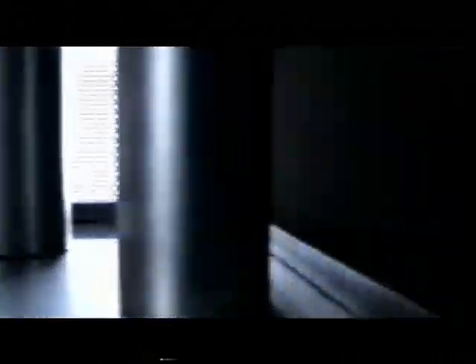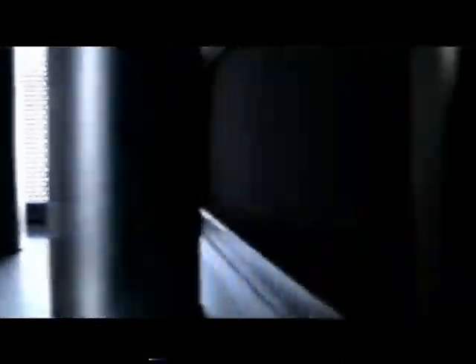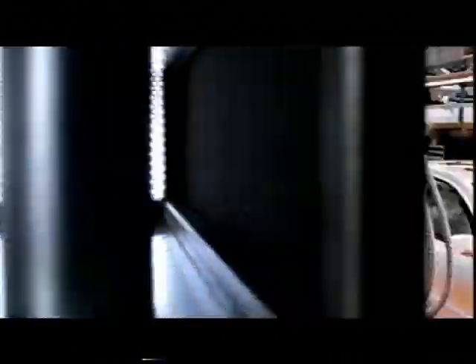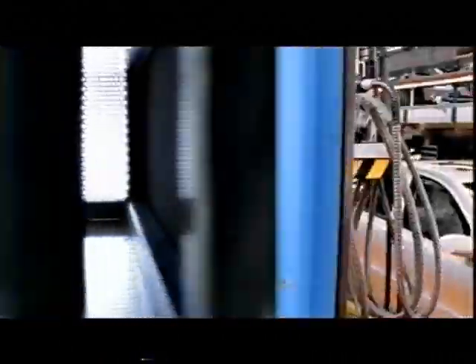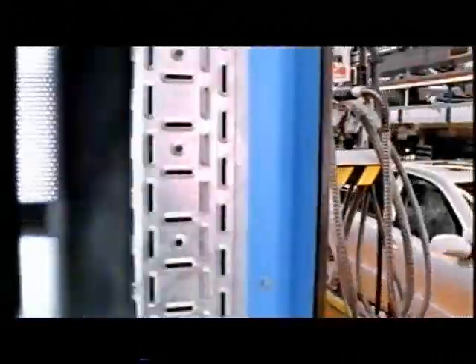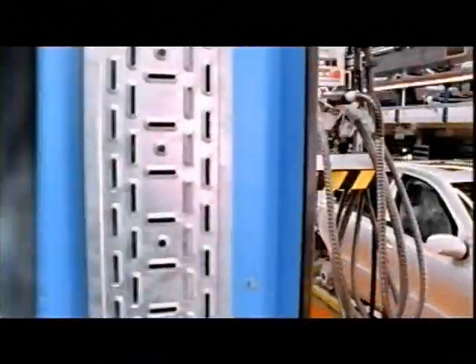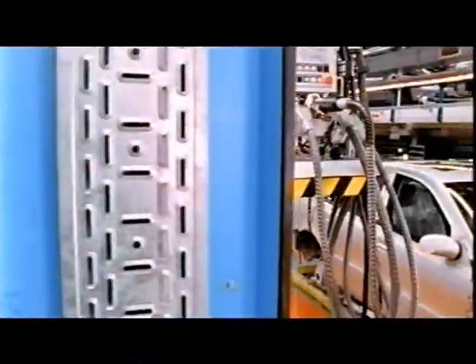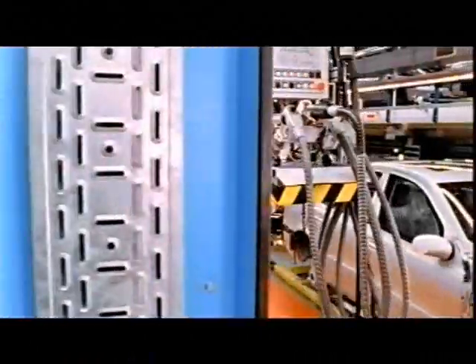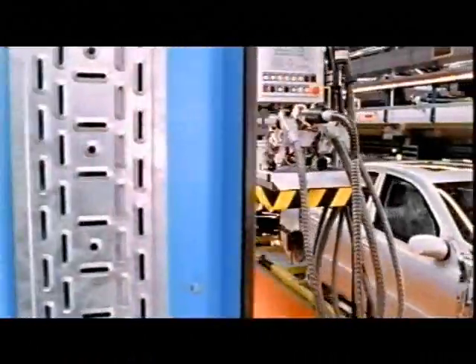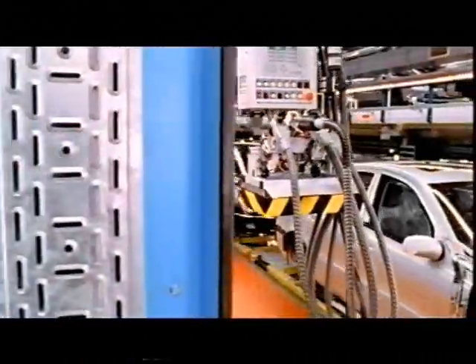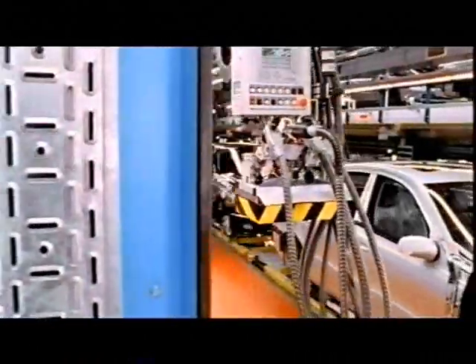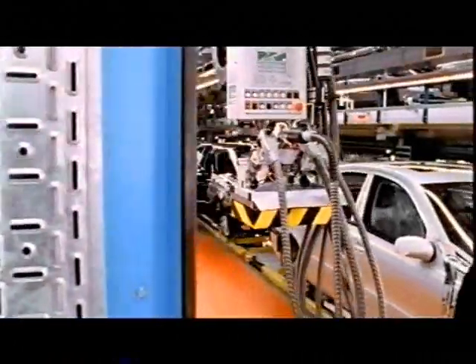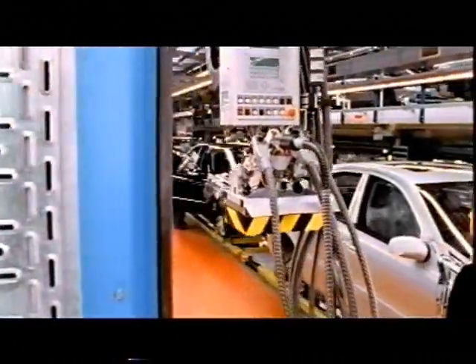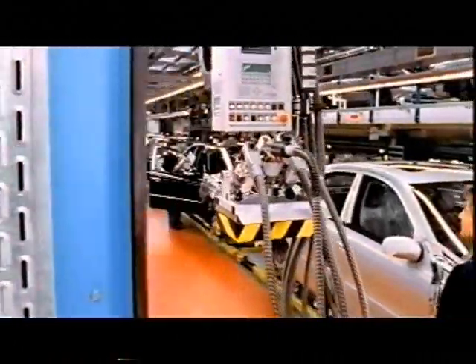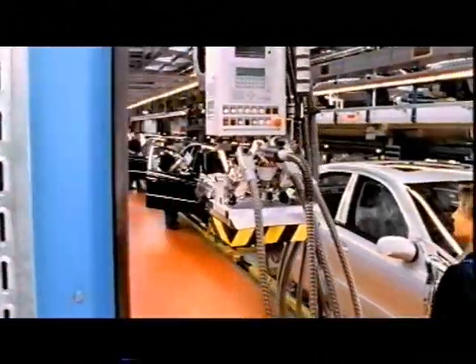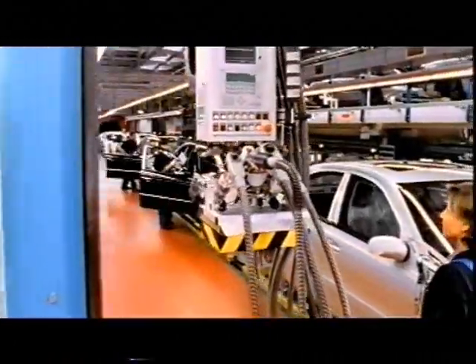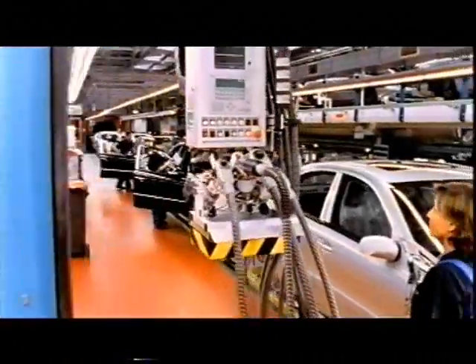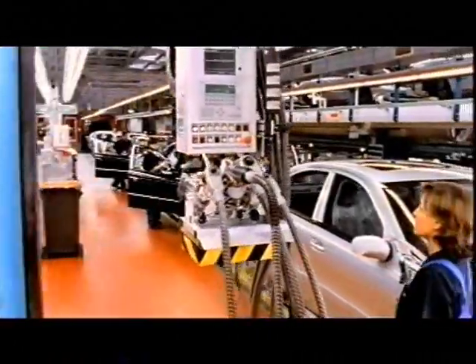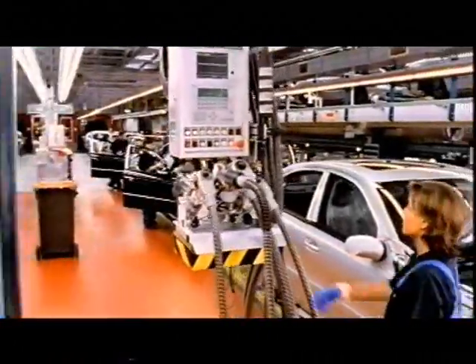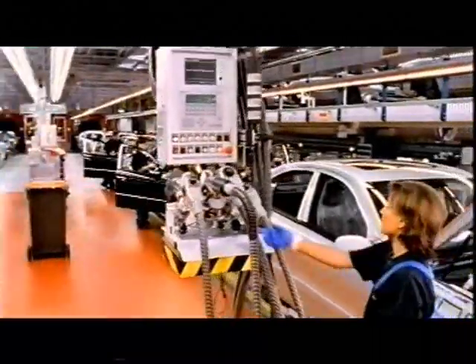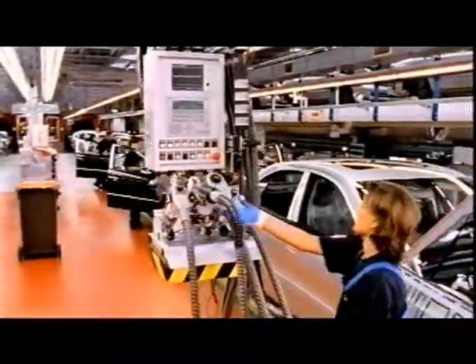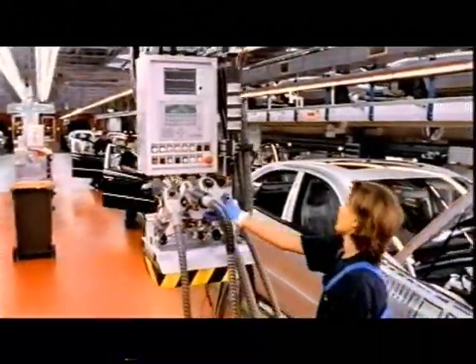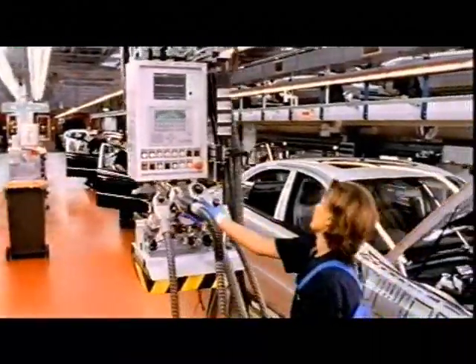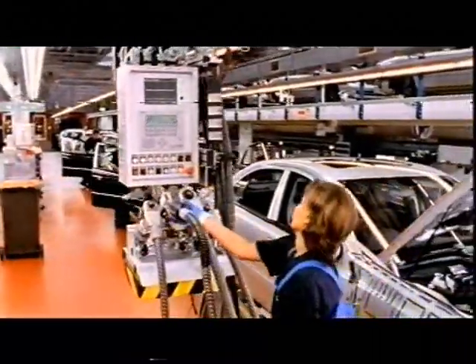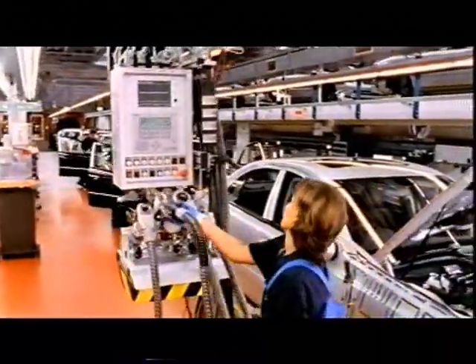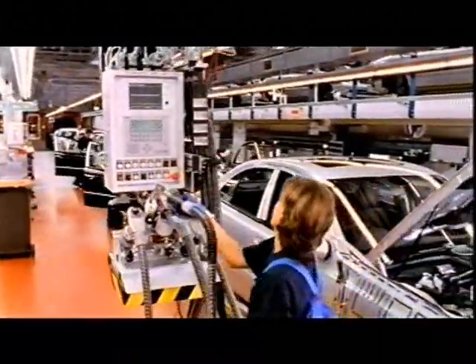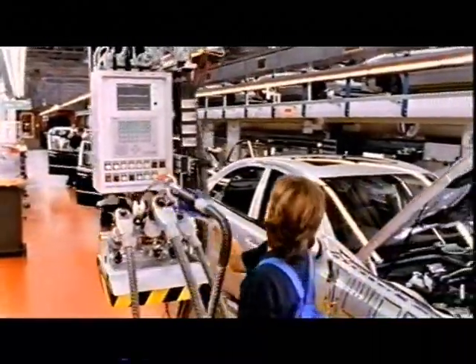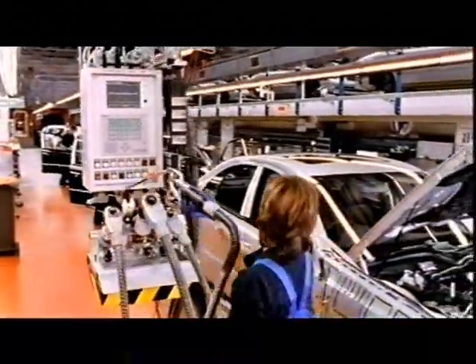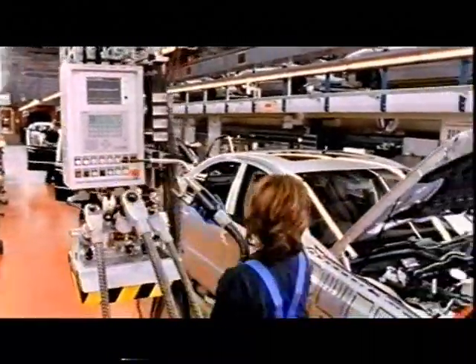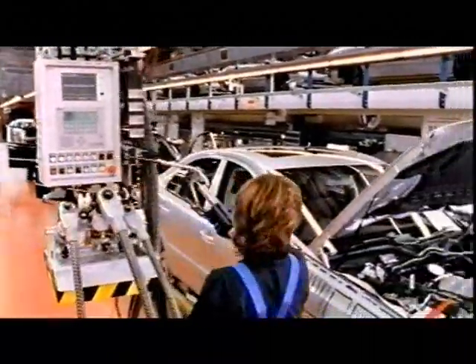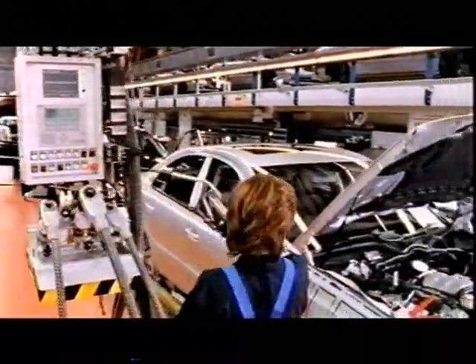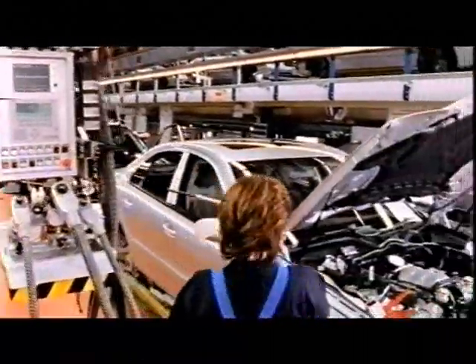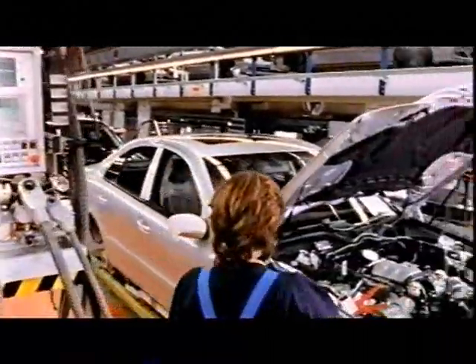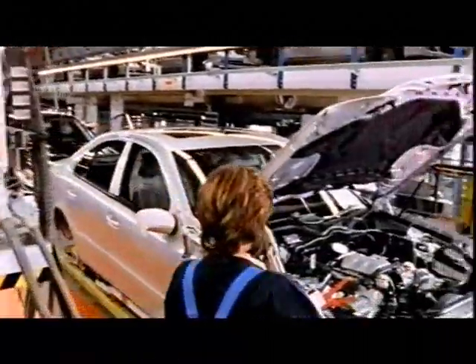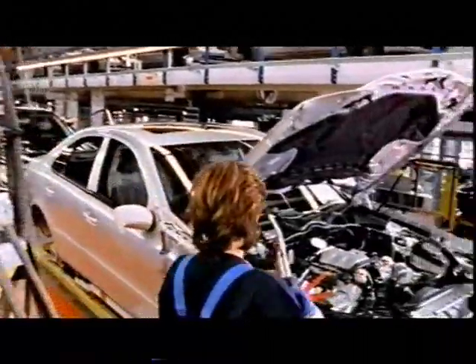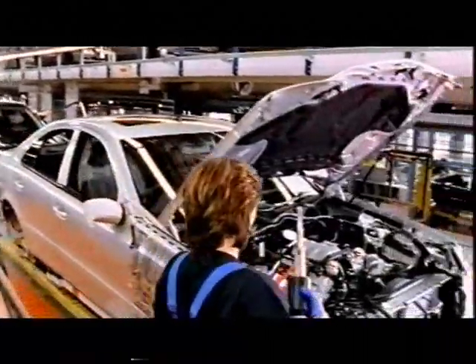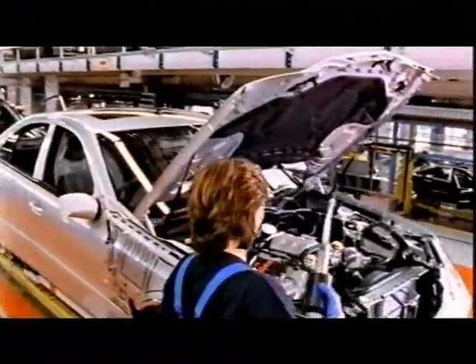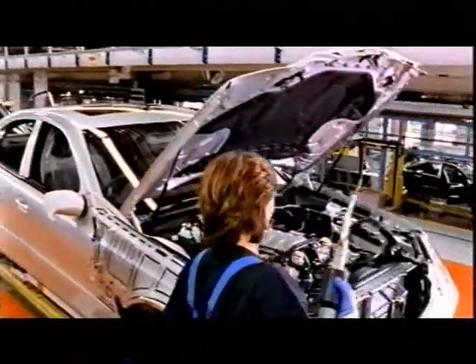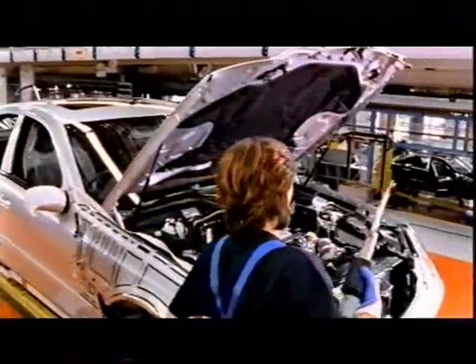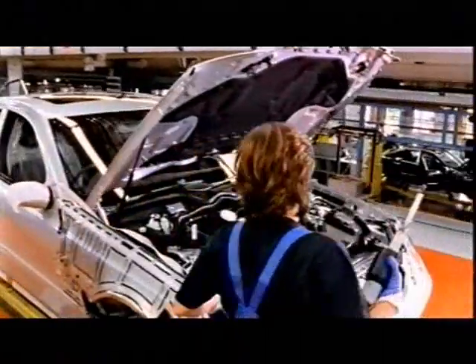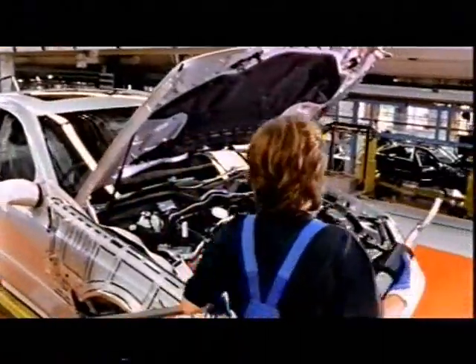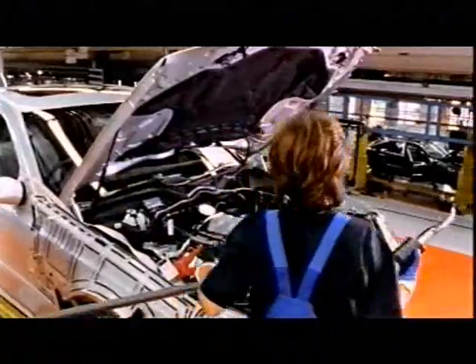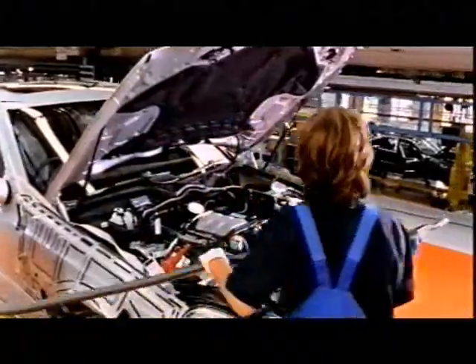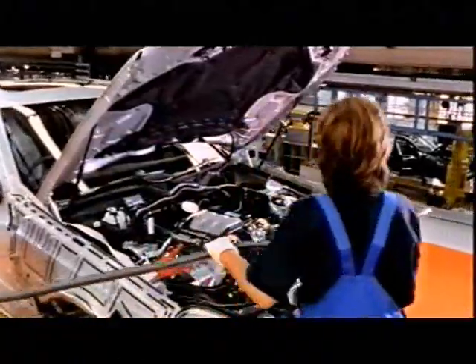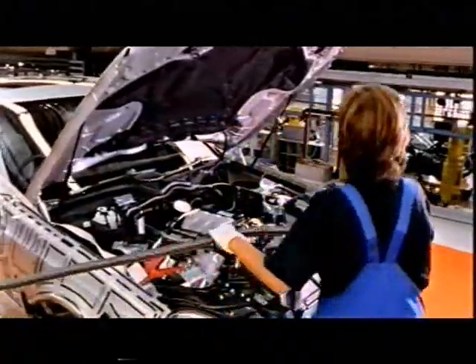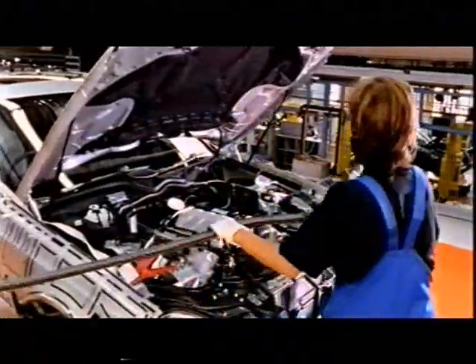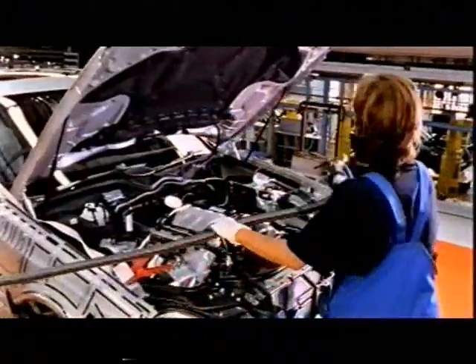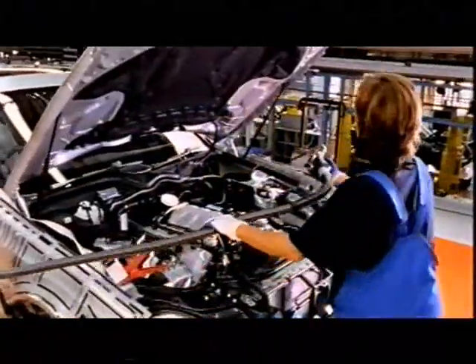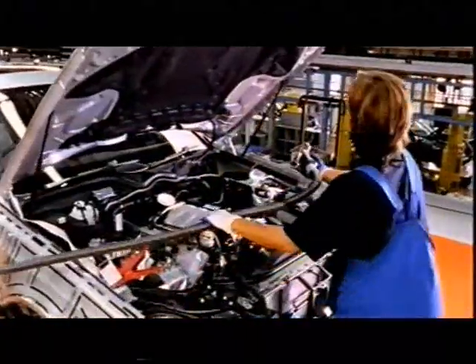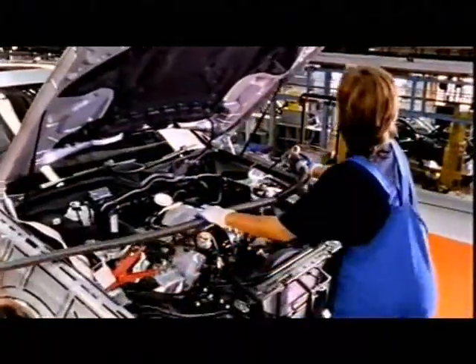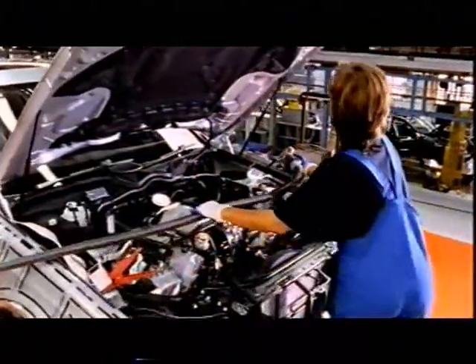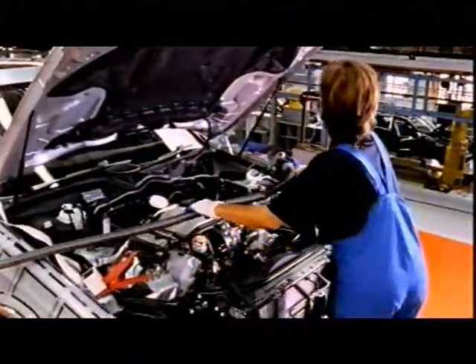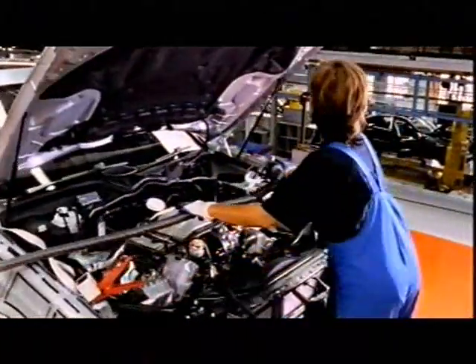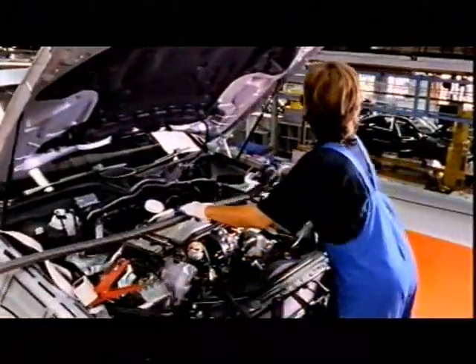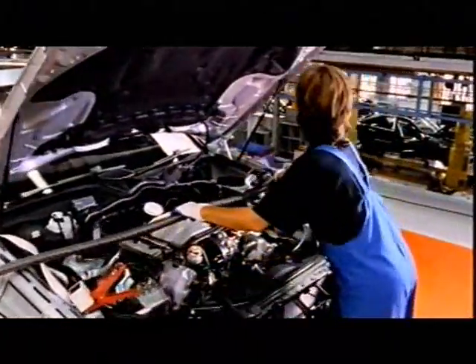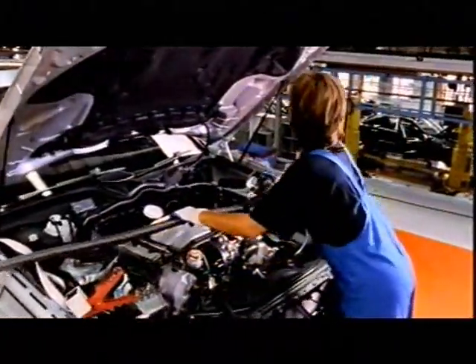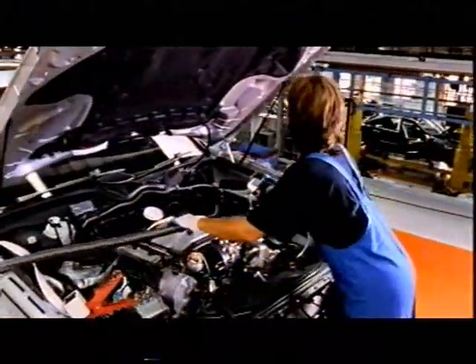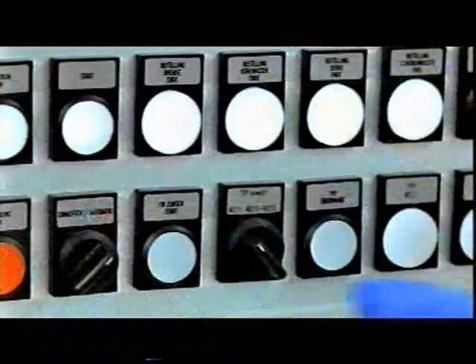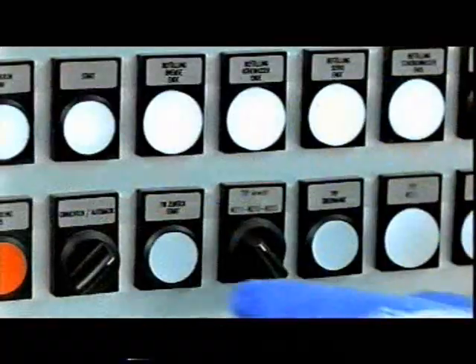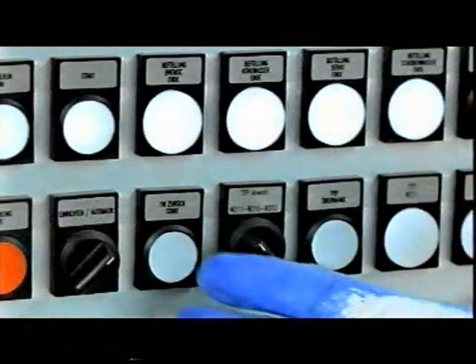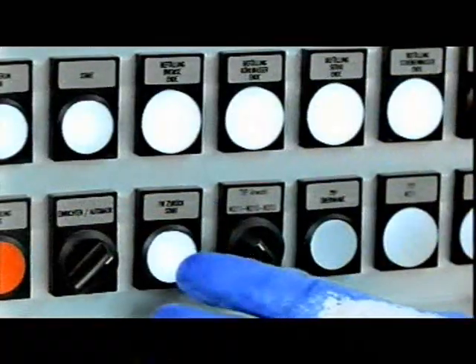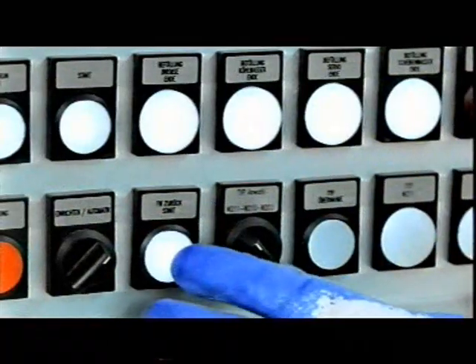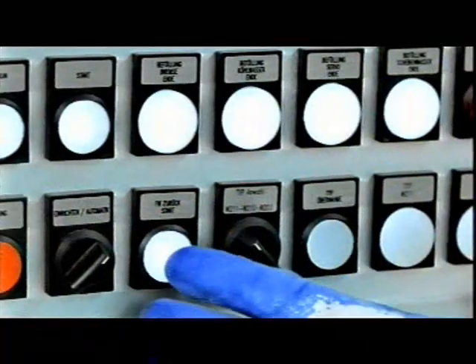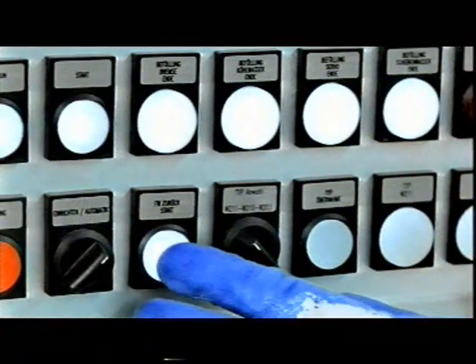A smooth start into the vehicle's automotive life is ensured by a final pit-stop, where all the operating fluids are added.